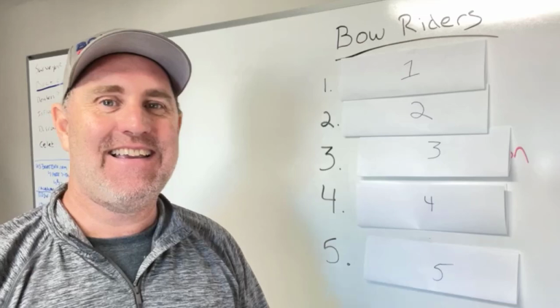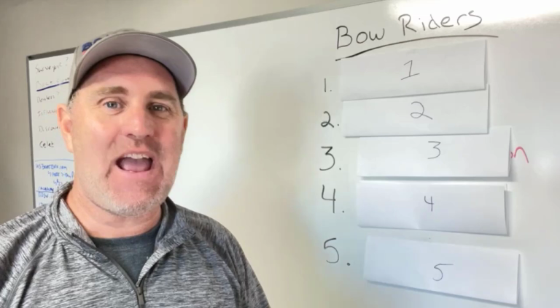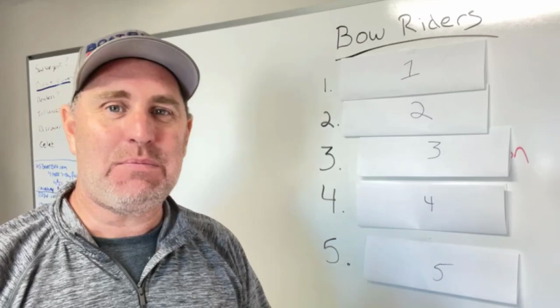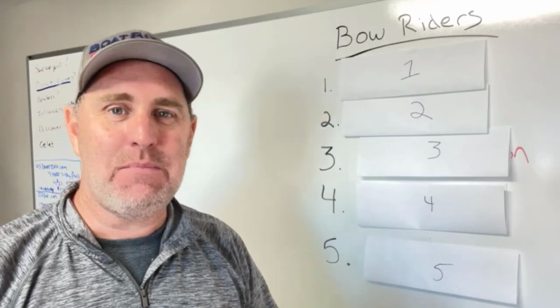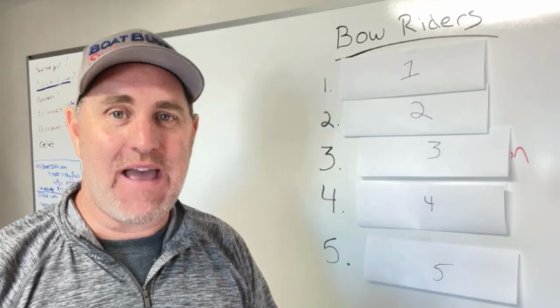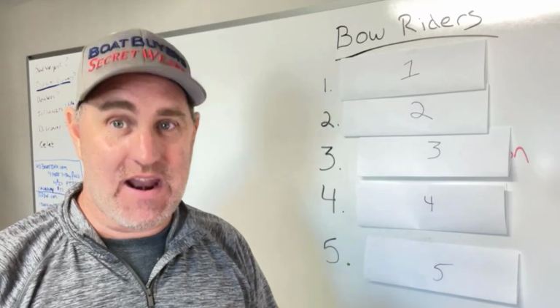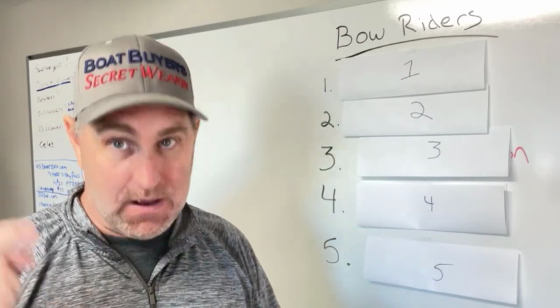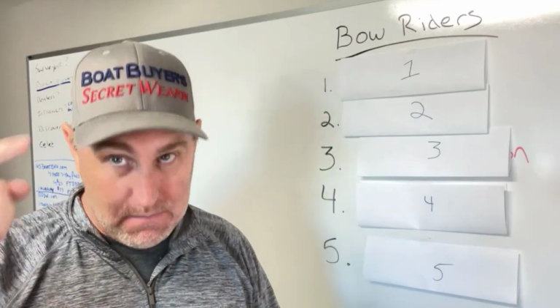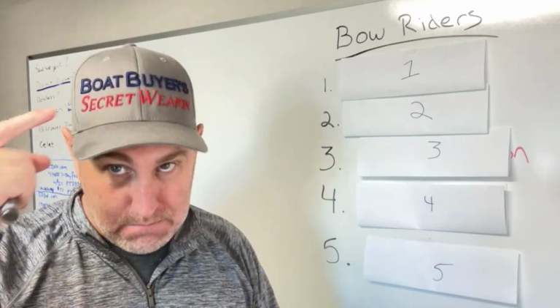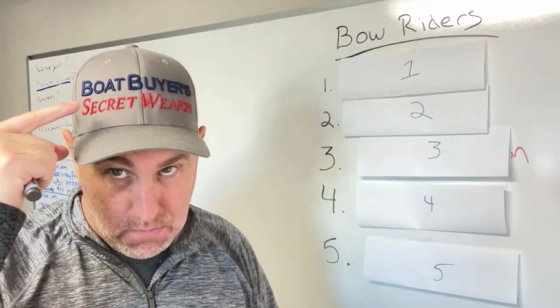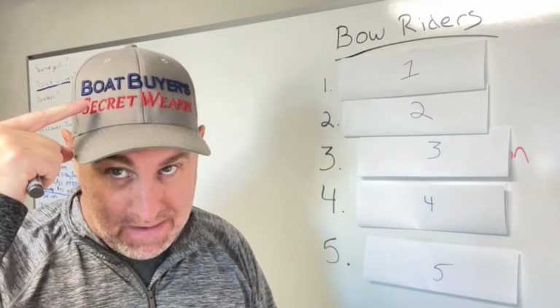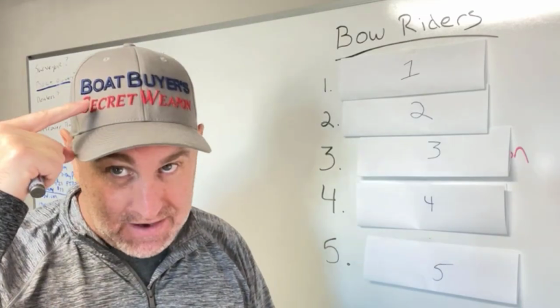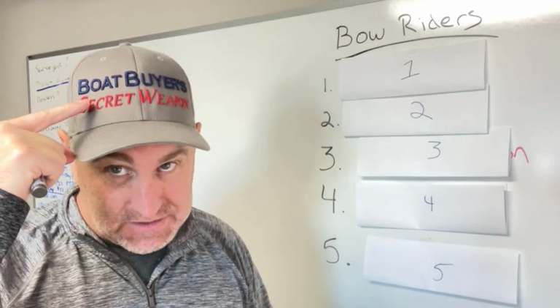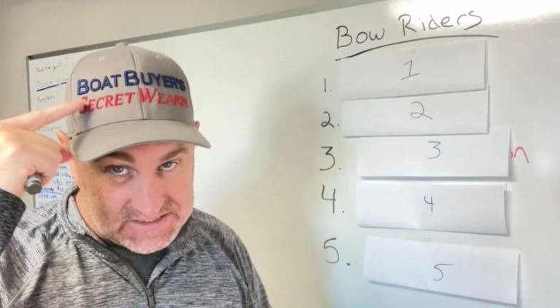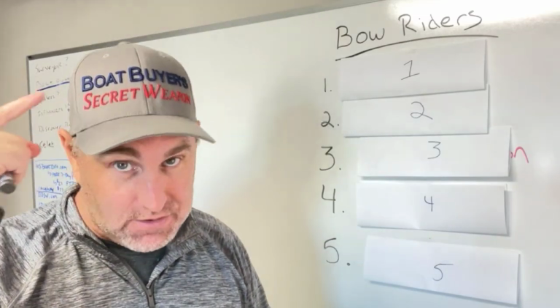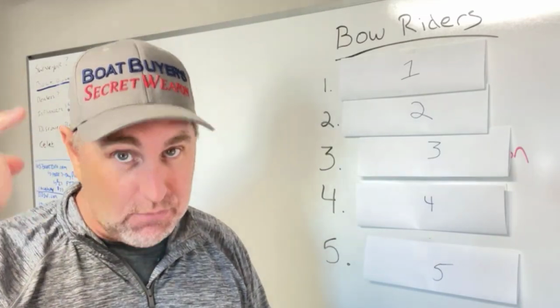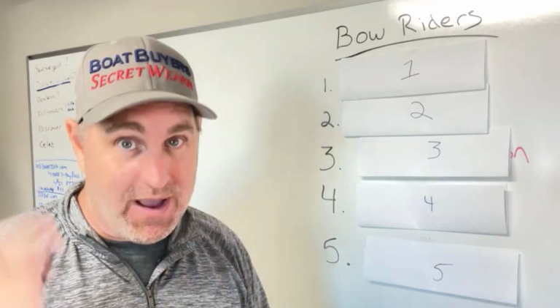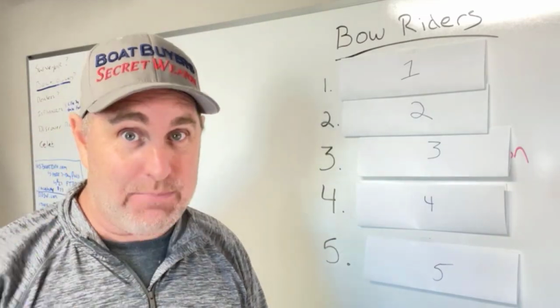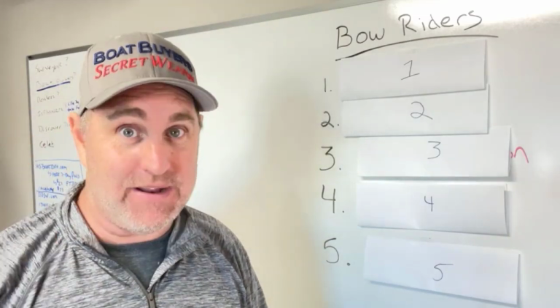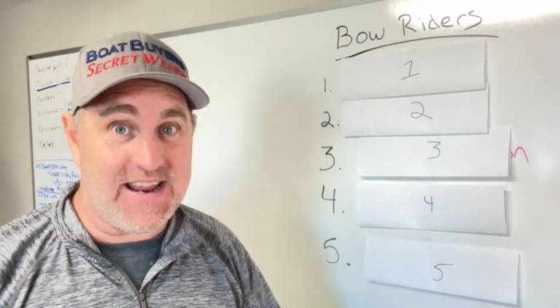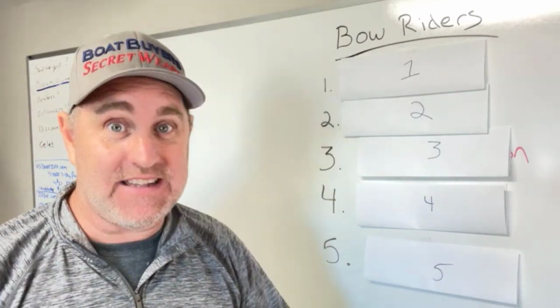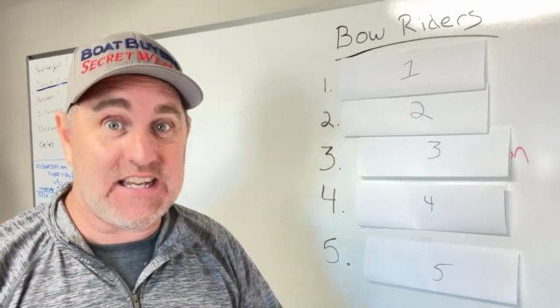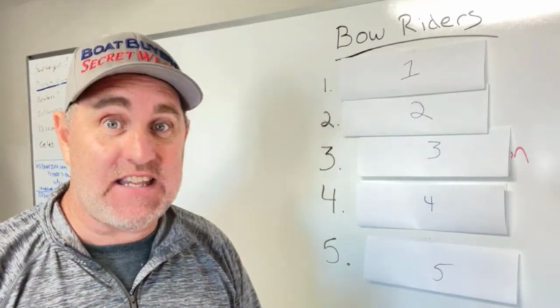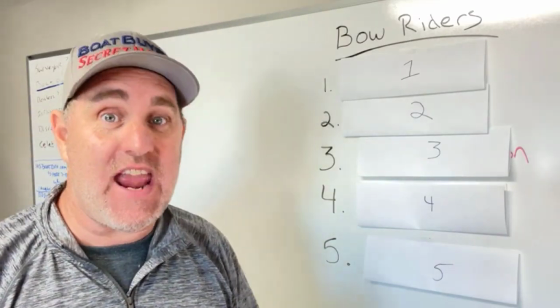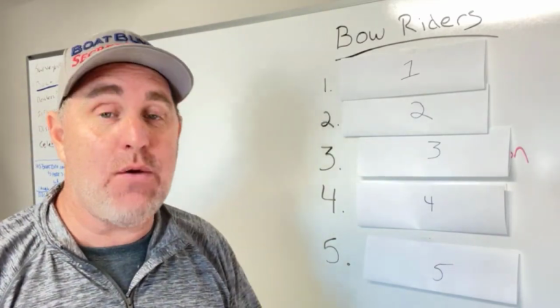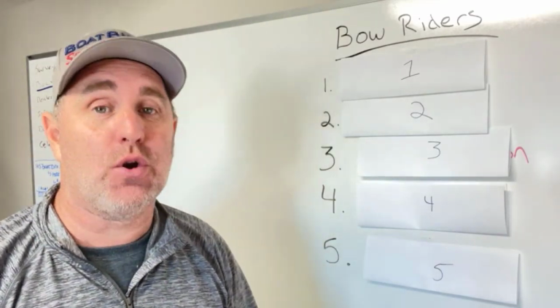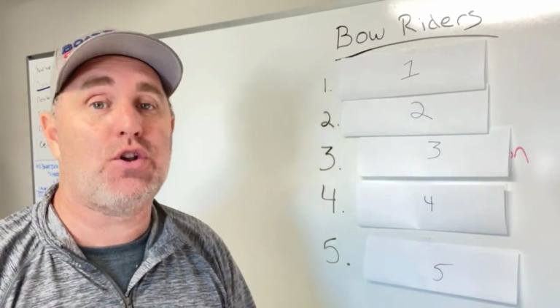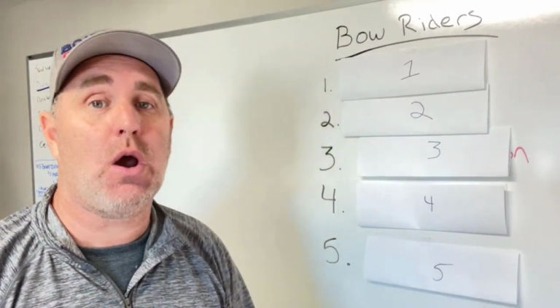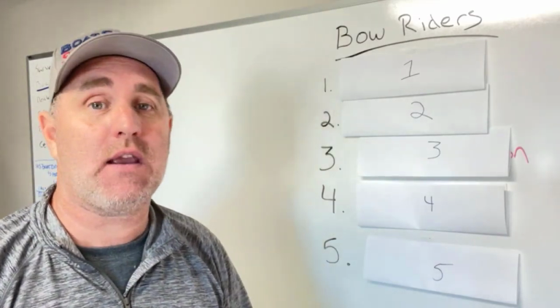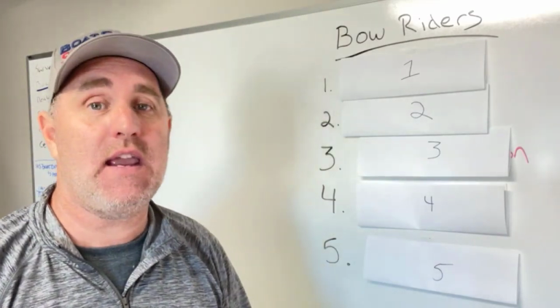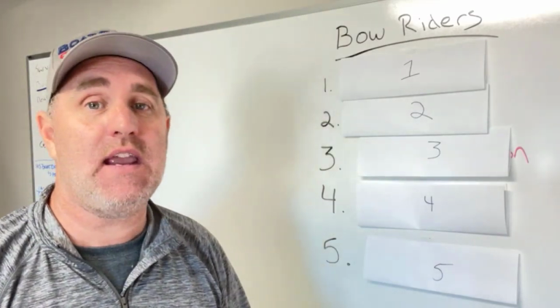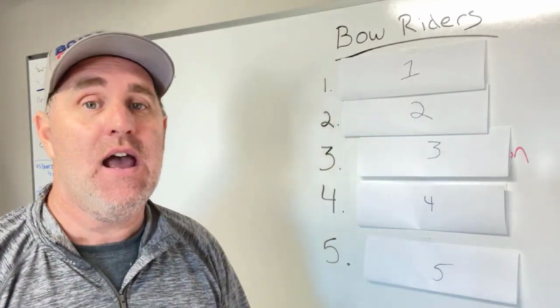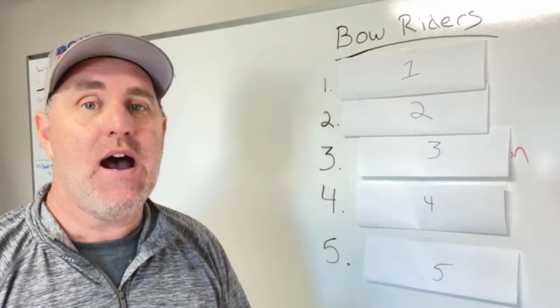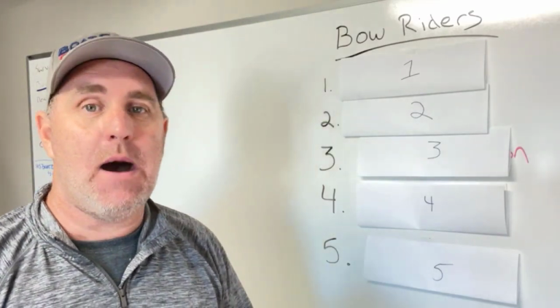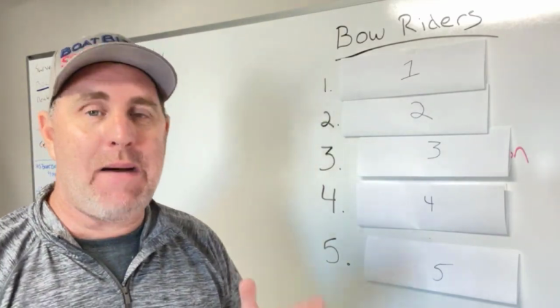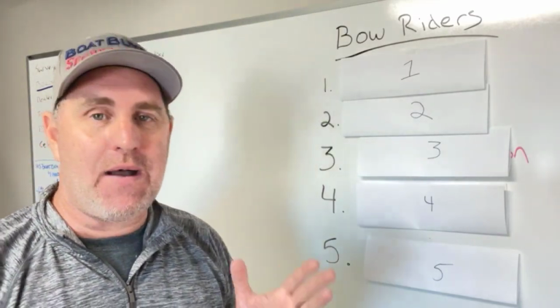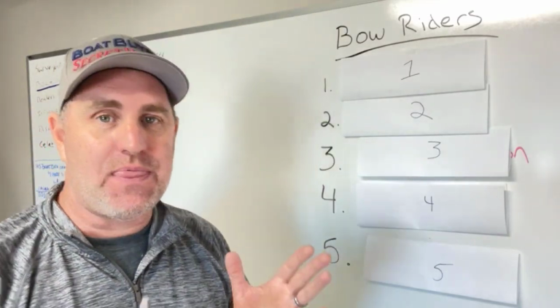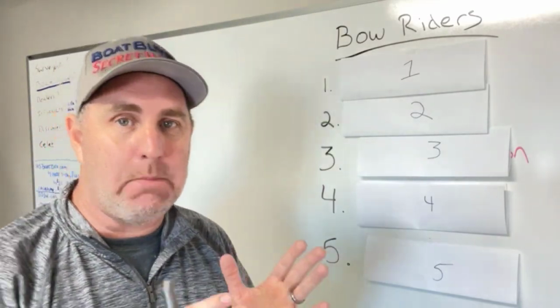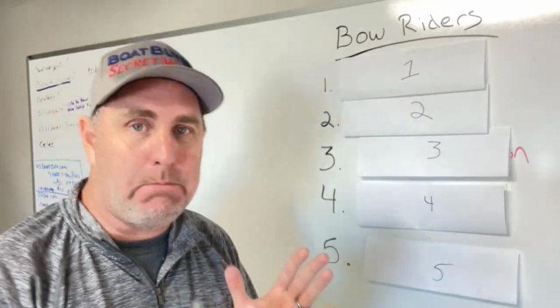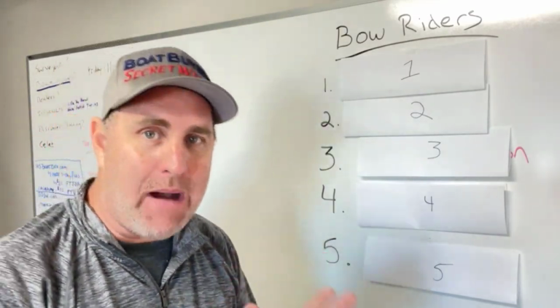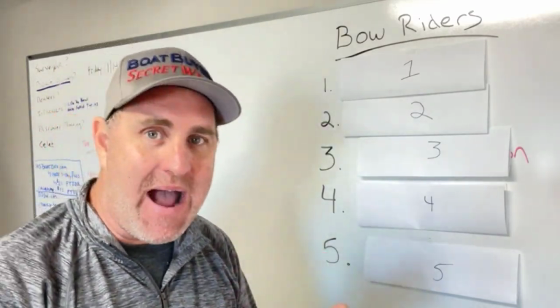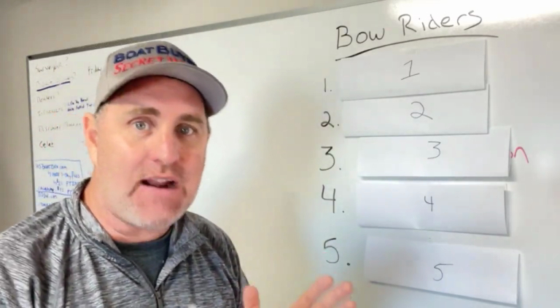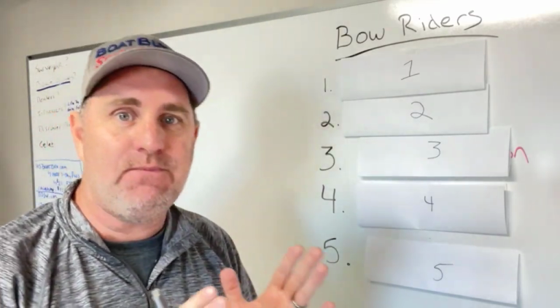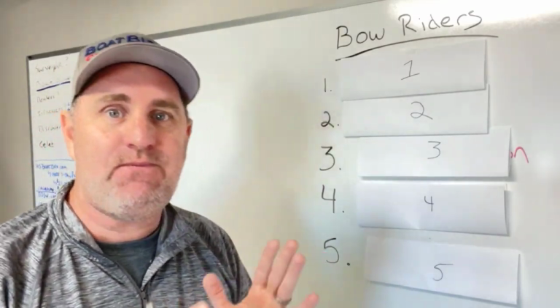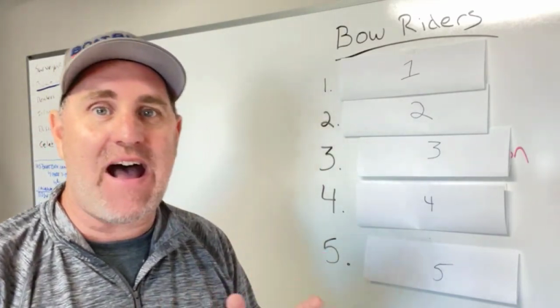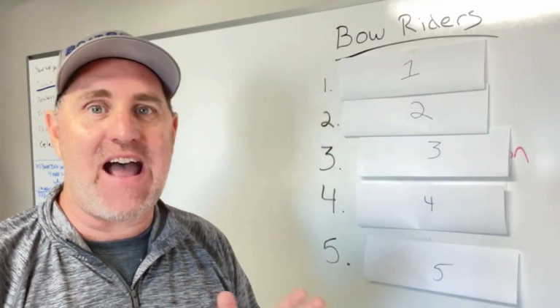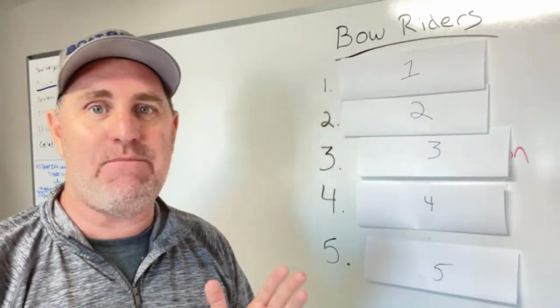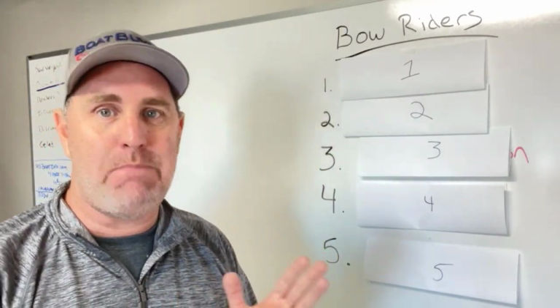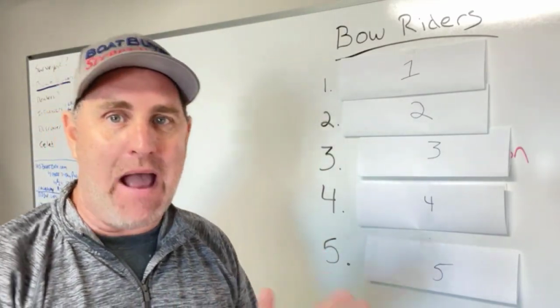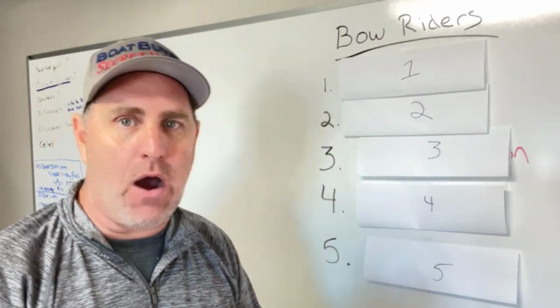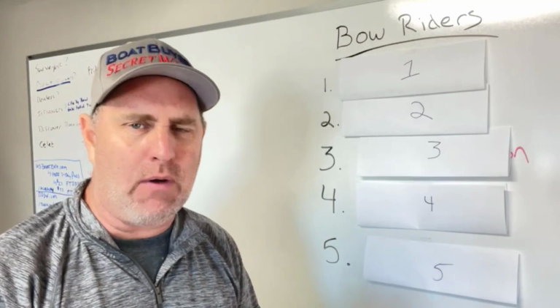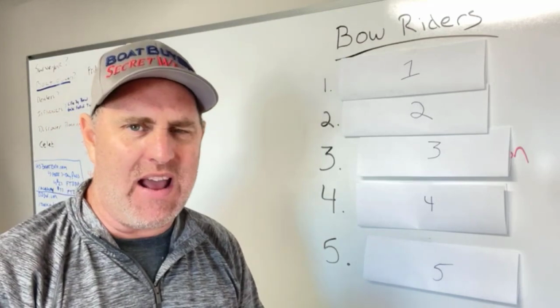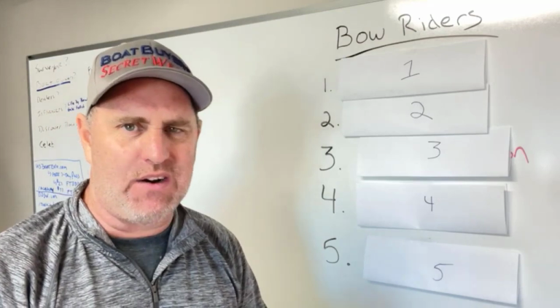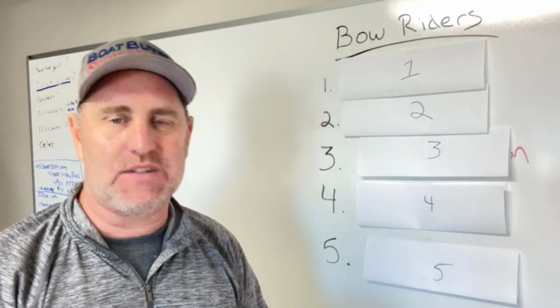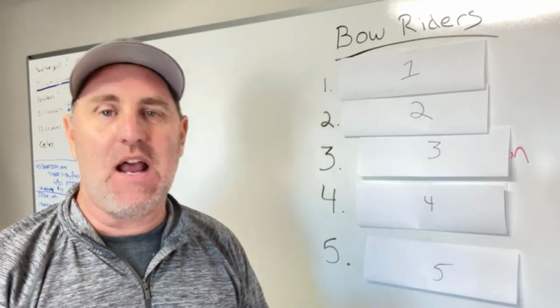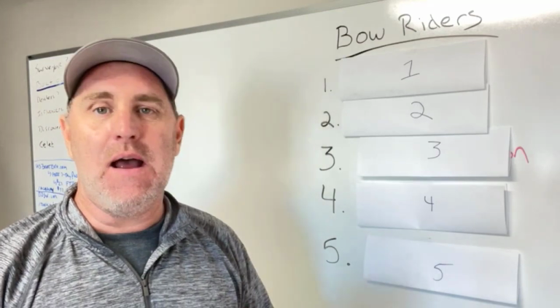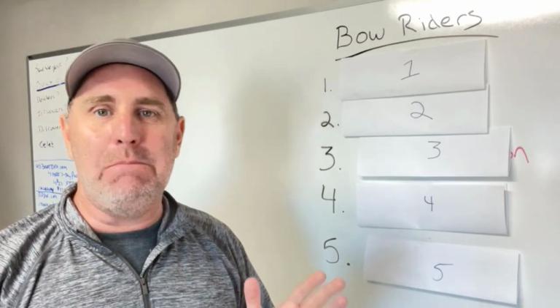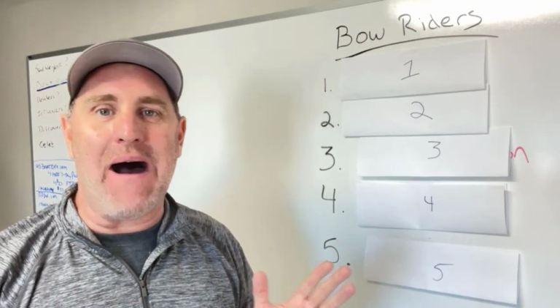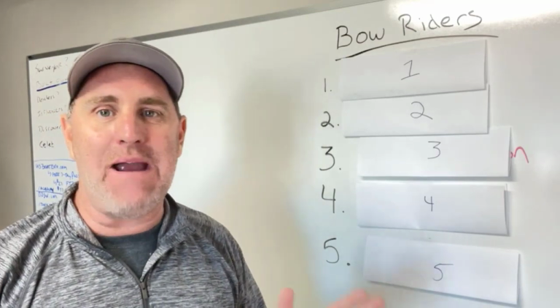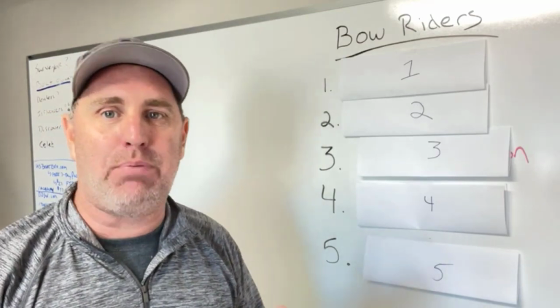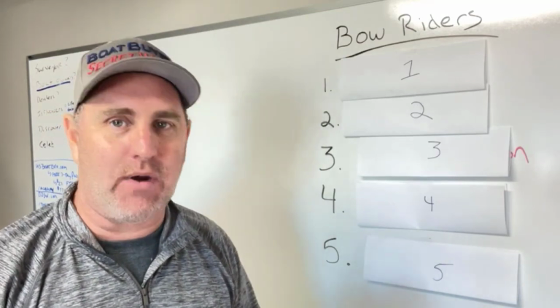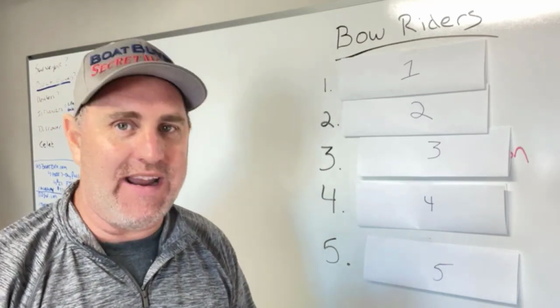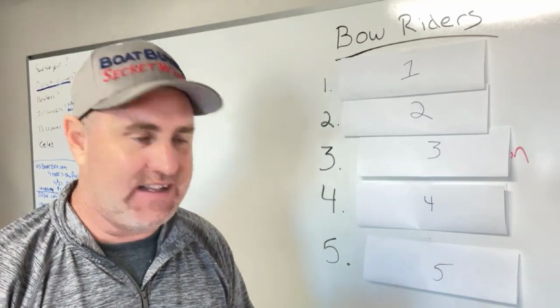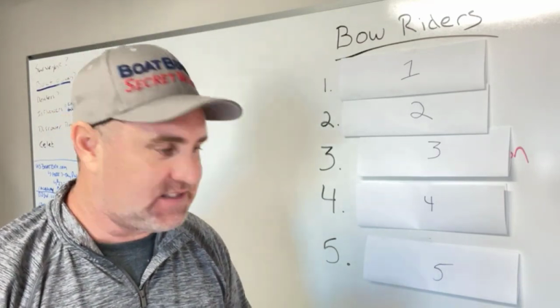Captain Matt, Boat Buyer's Secret Weapon, and today we're talking about the bottom five bow riders by brand.